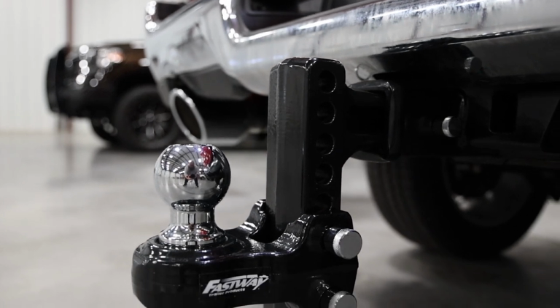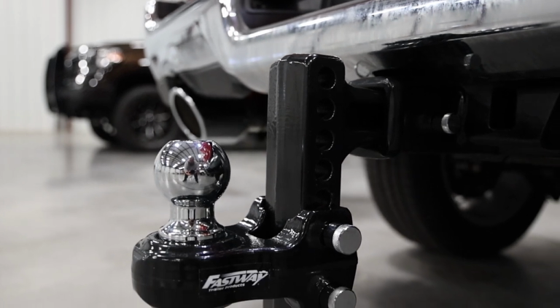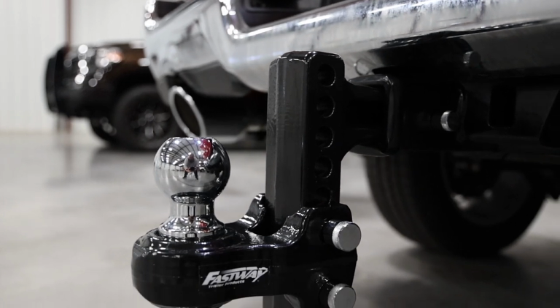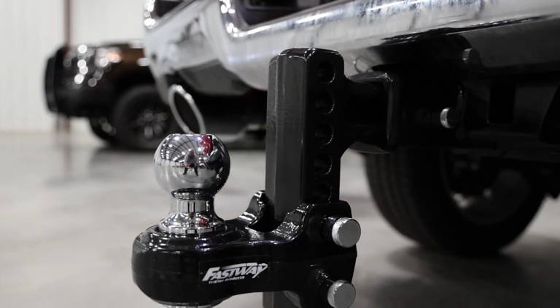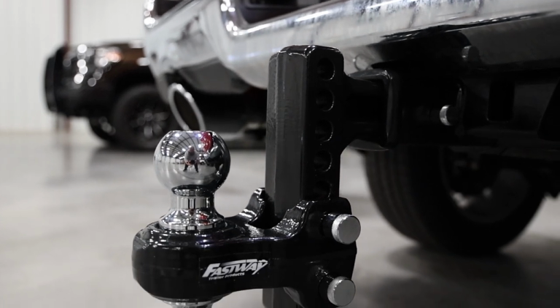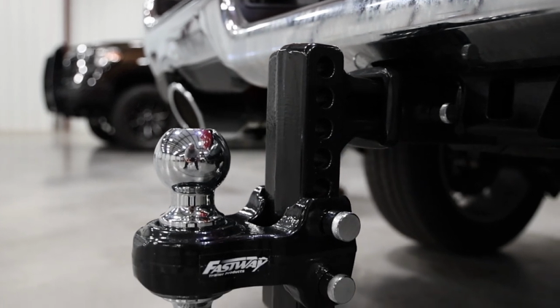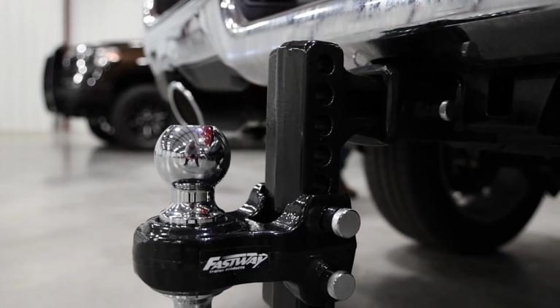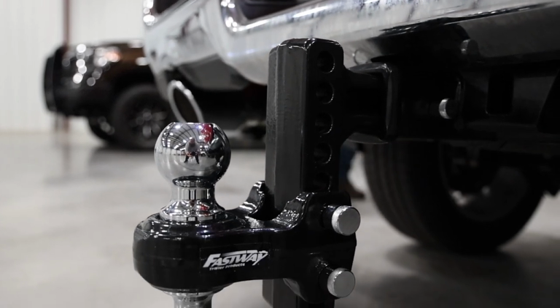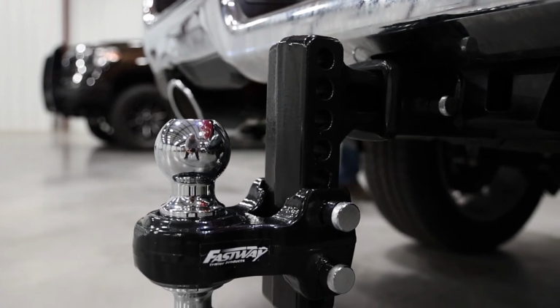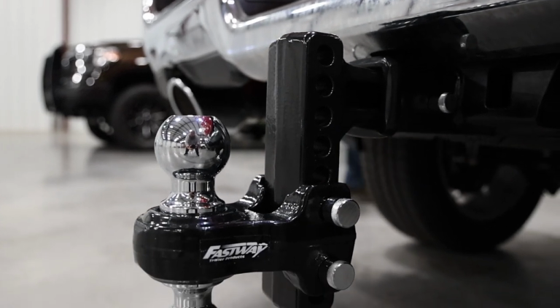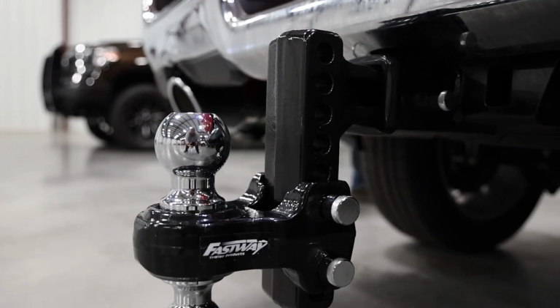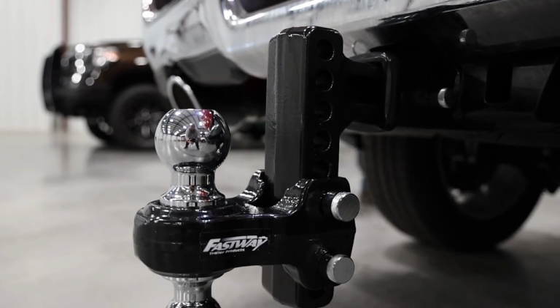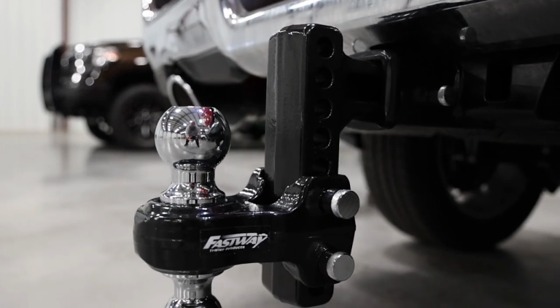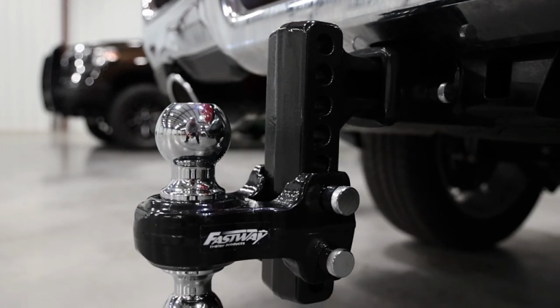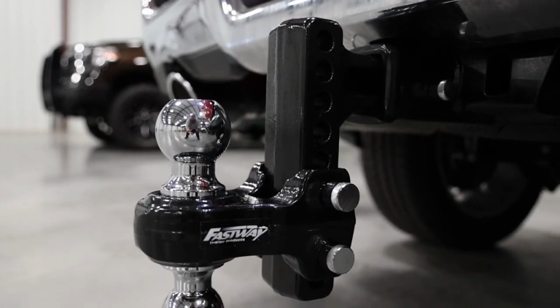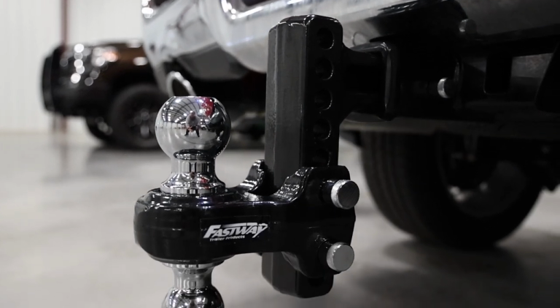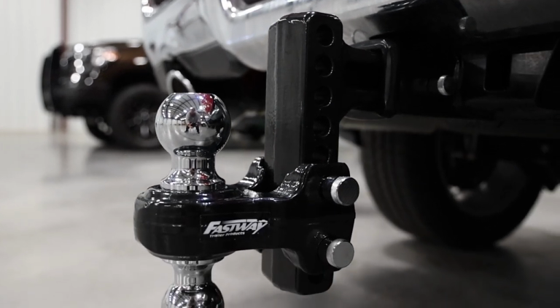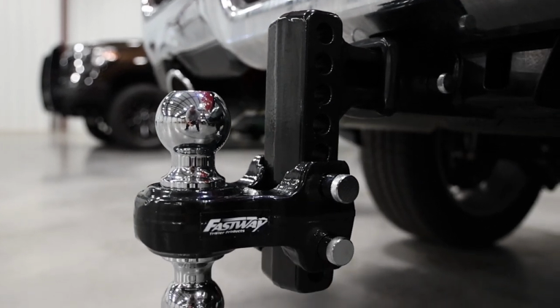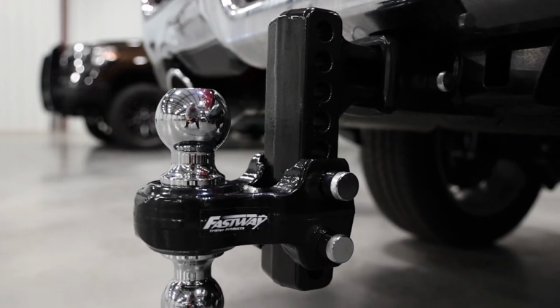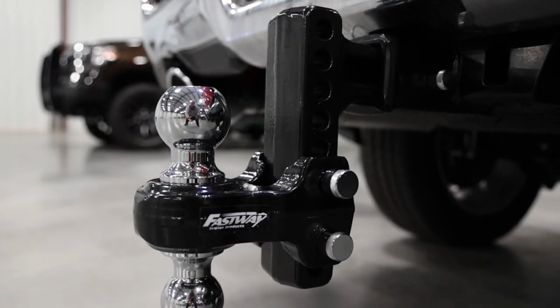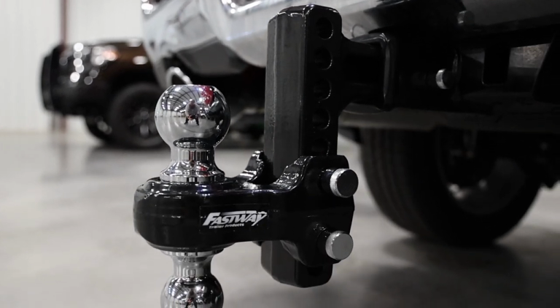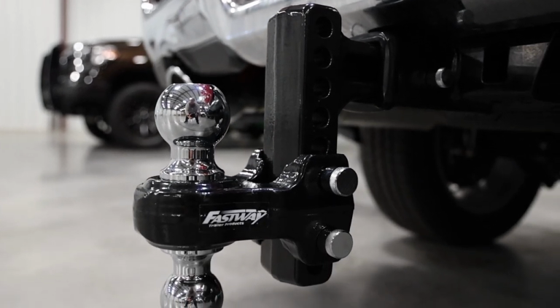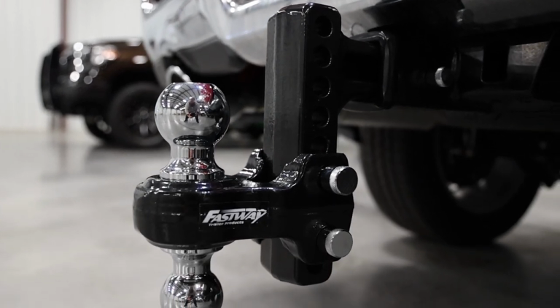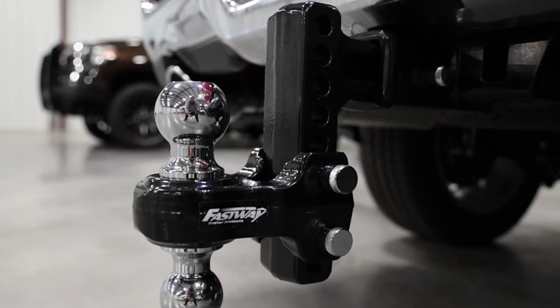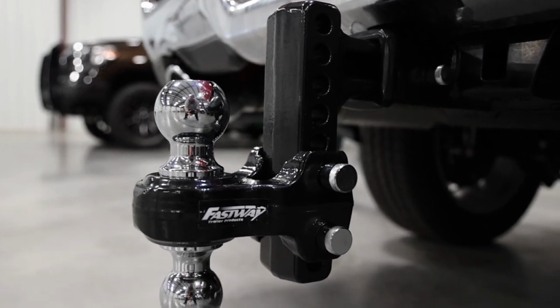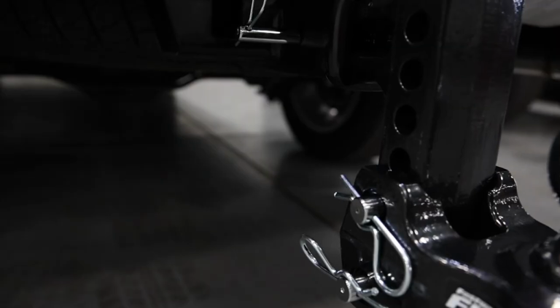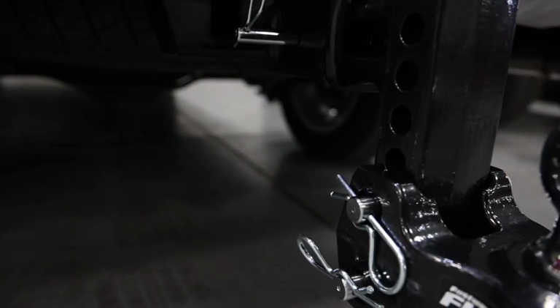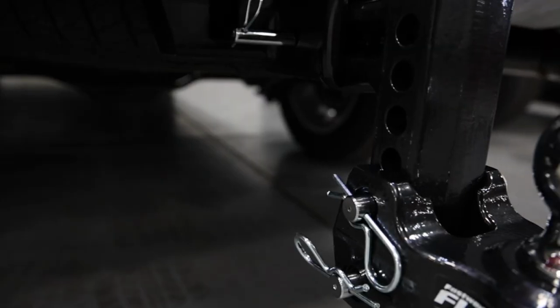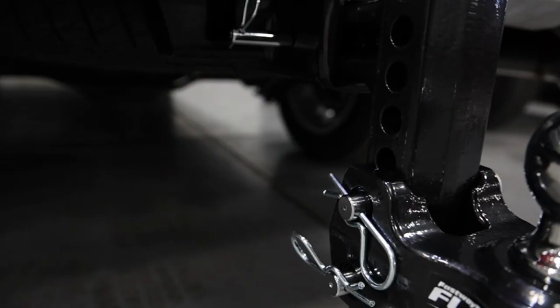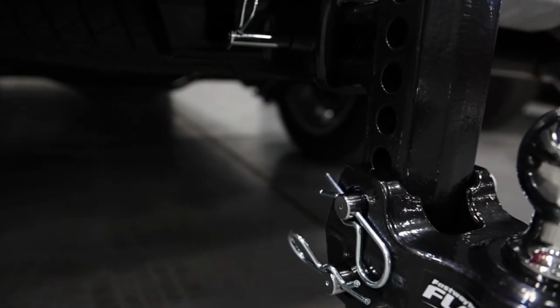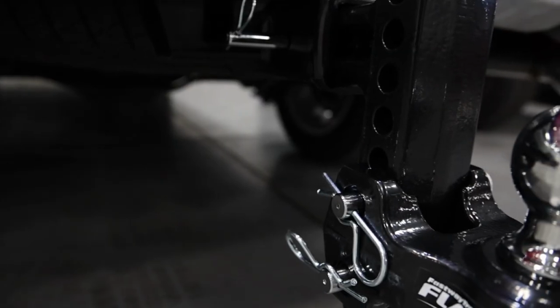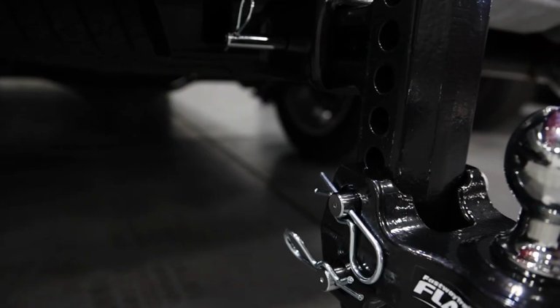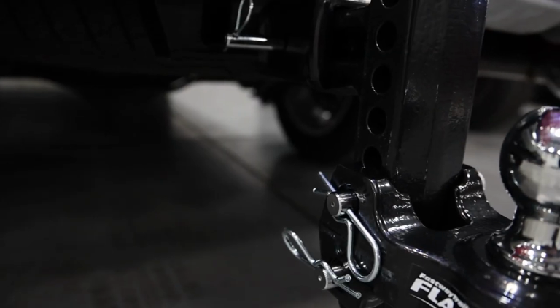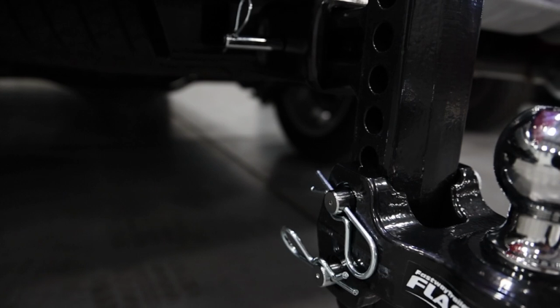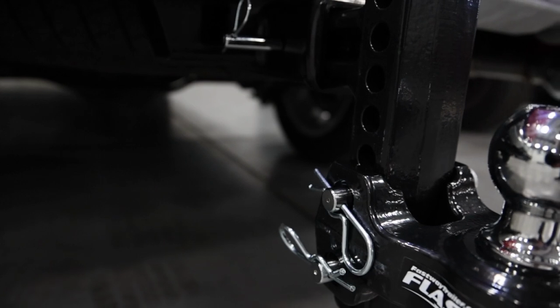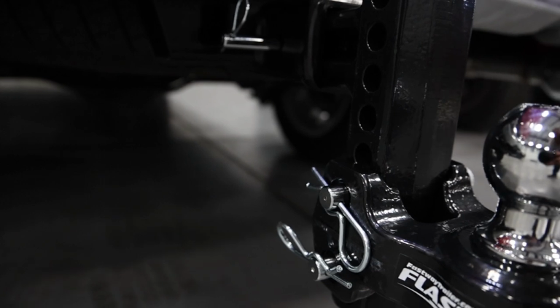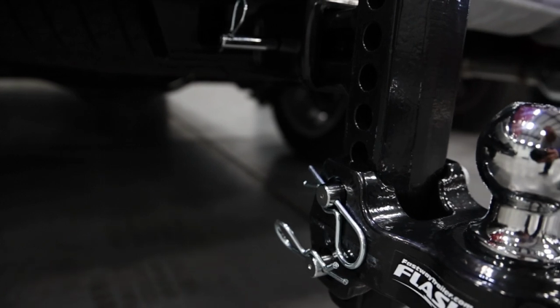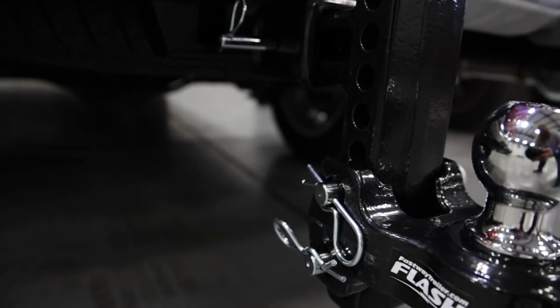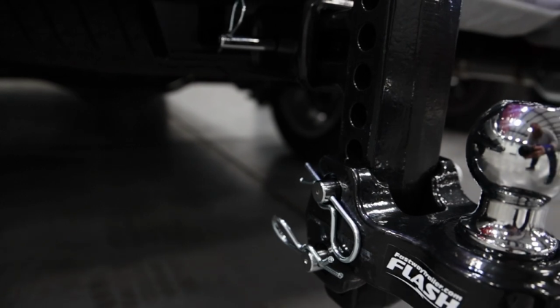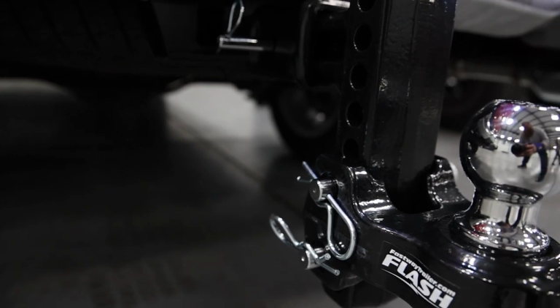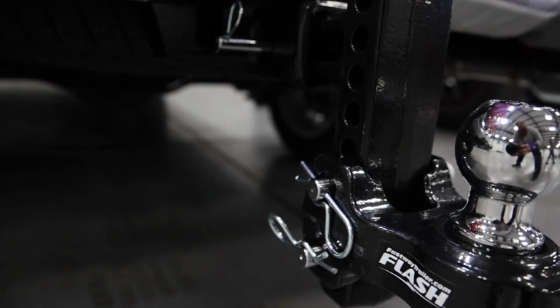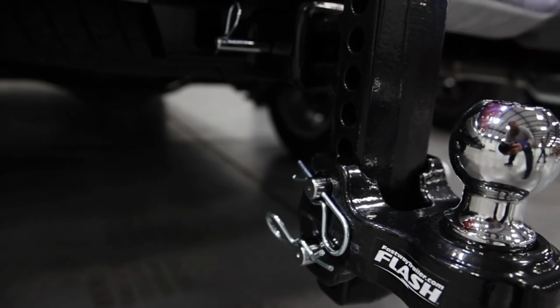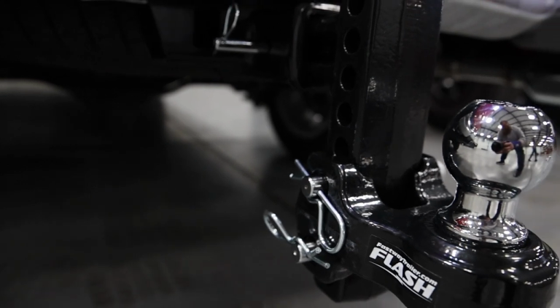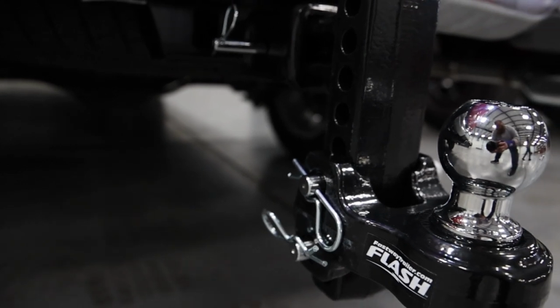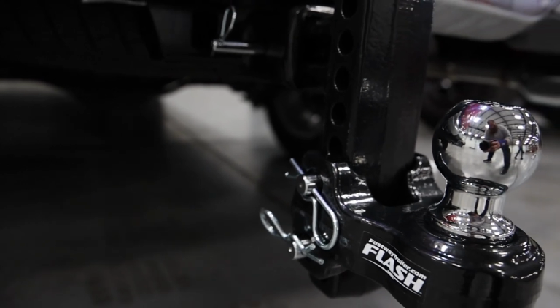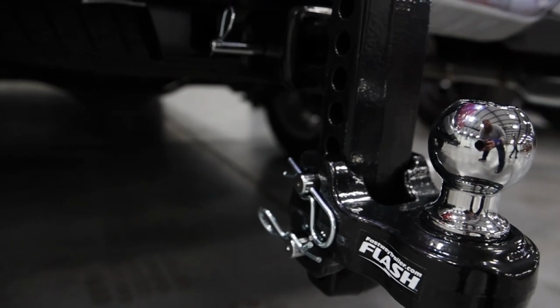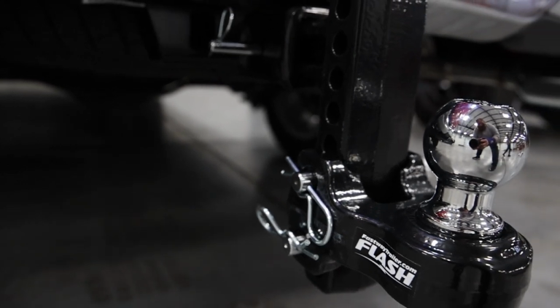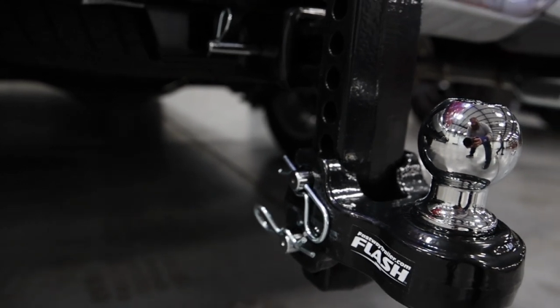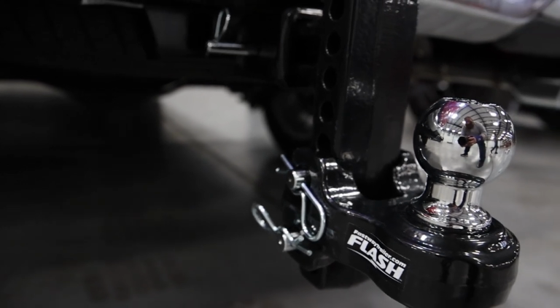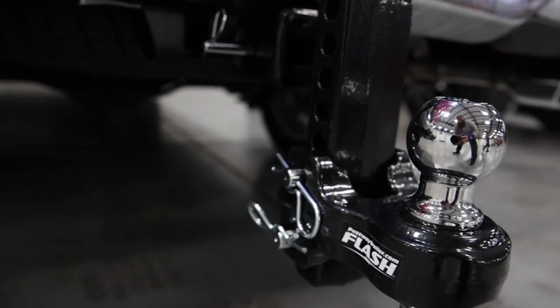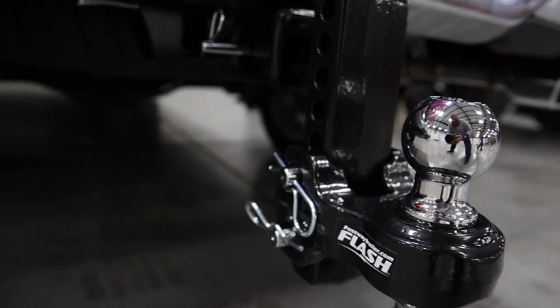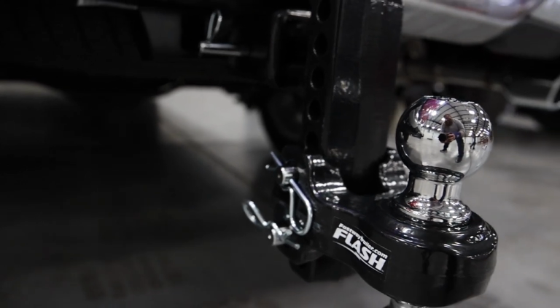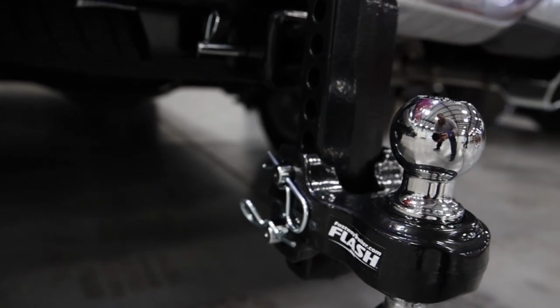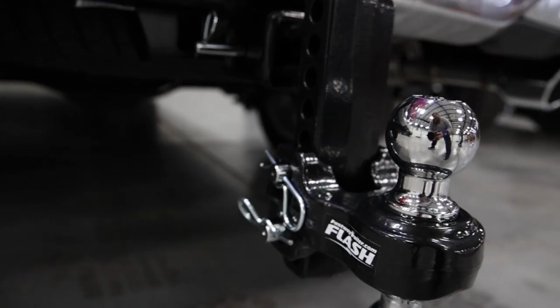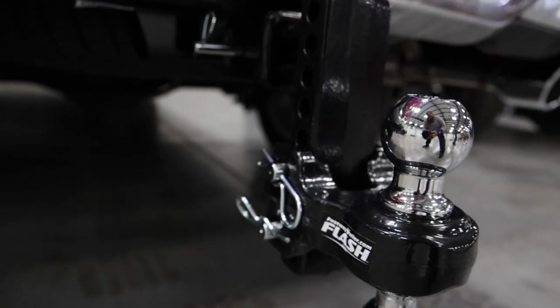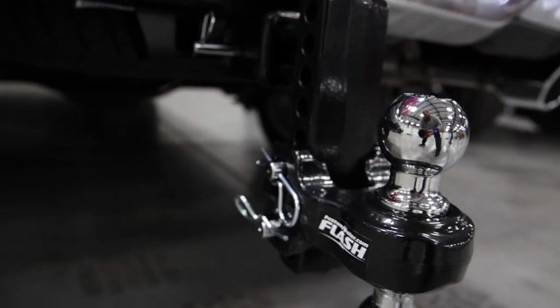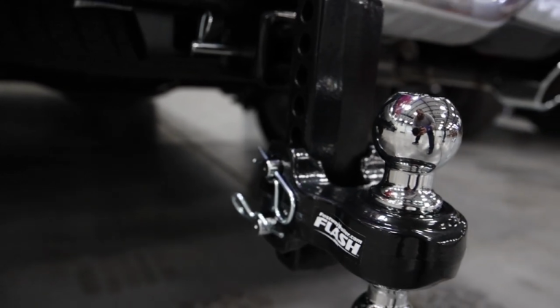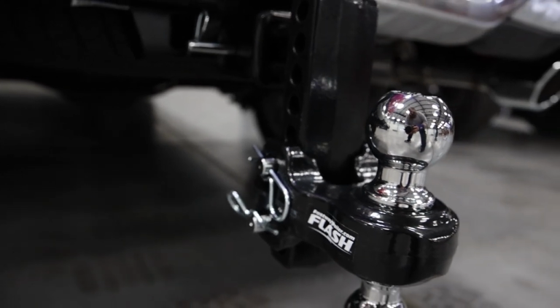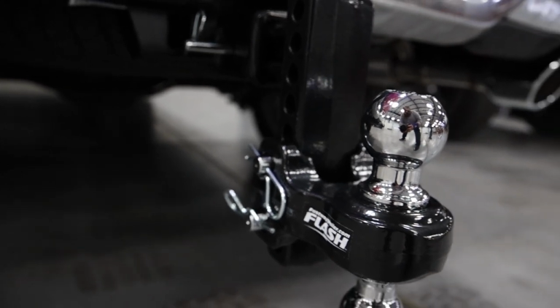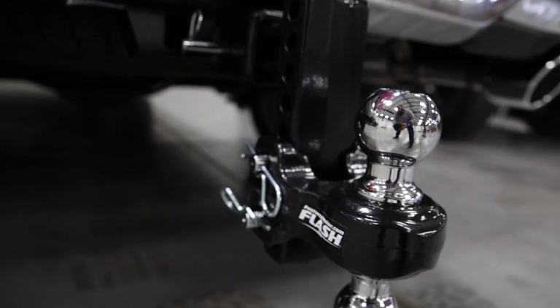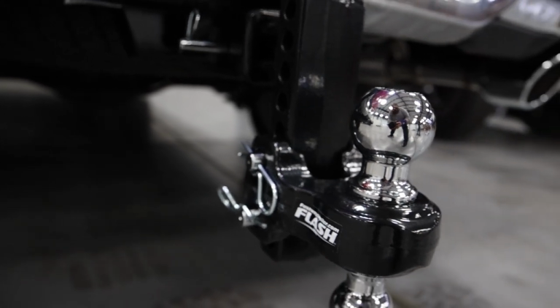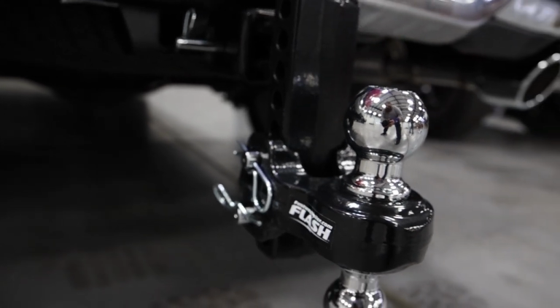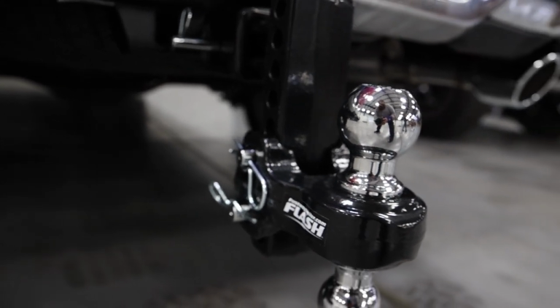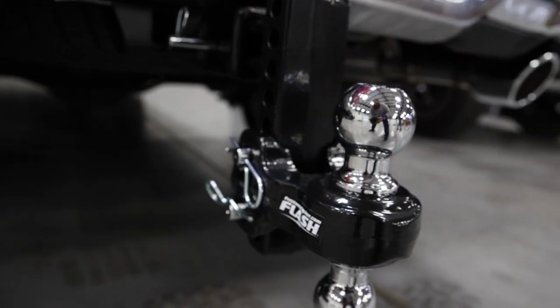You can get commercial grade capacity, durability and dependability in this product. That's peace of mind no matter what the load.